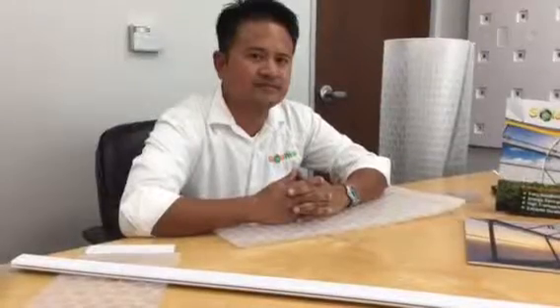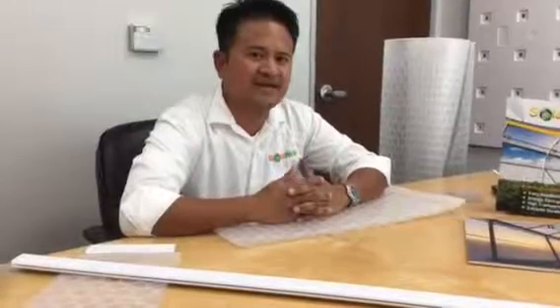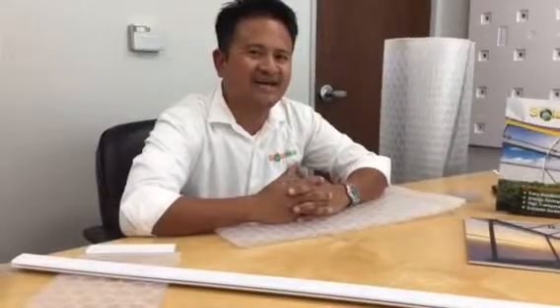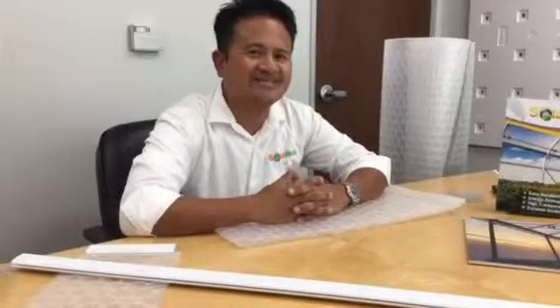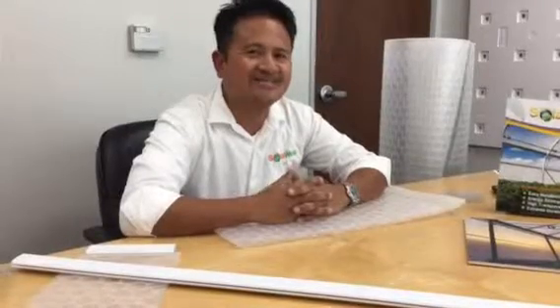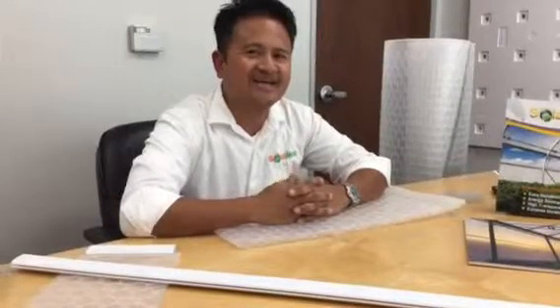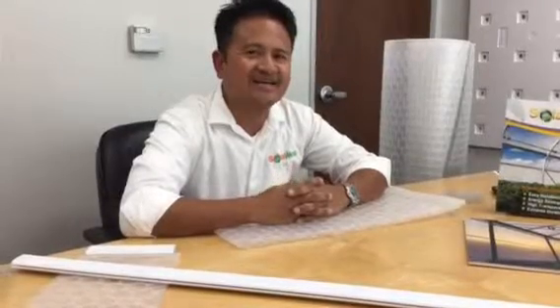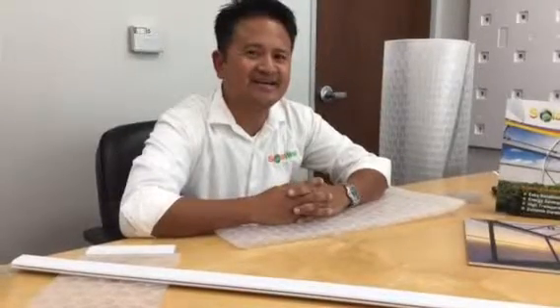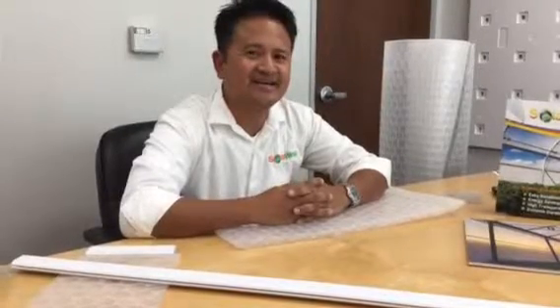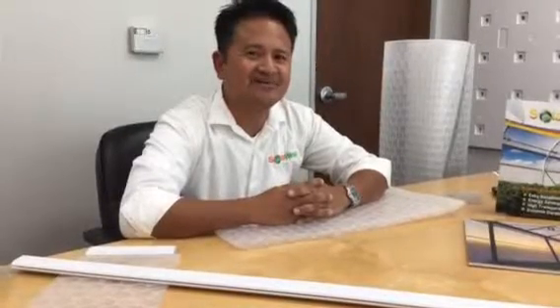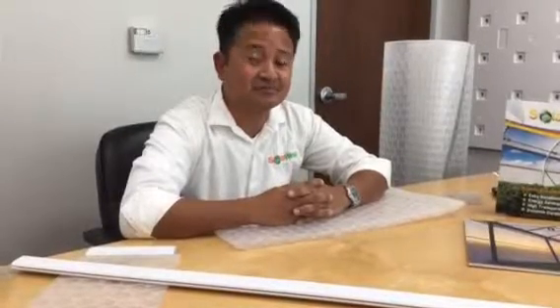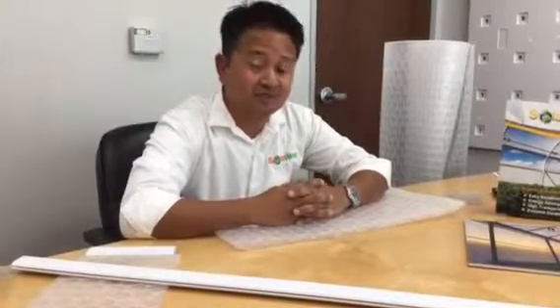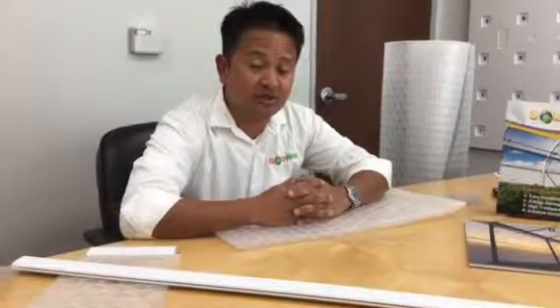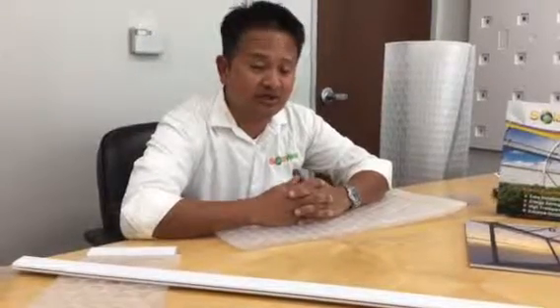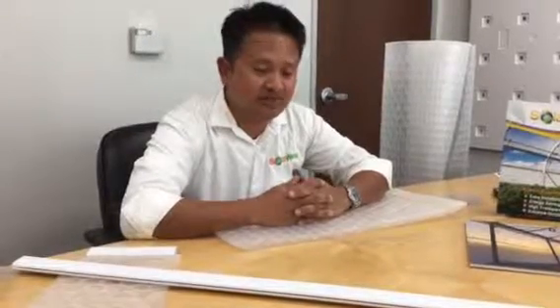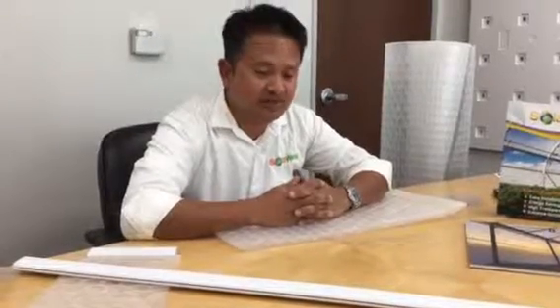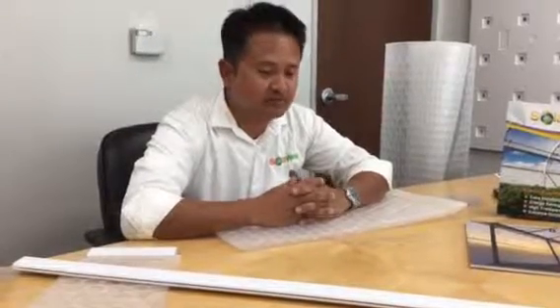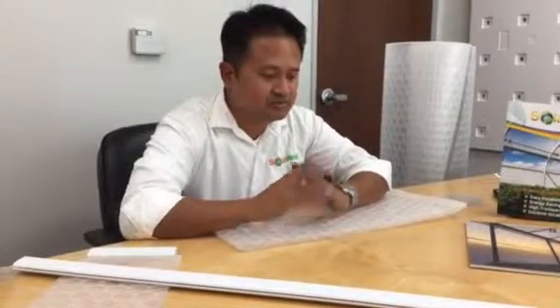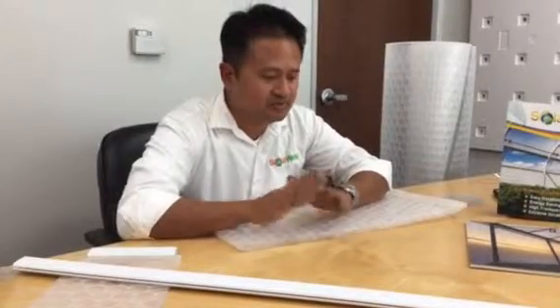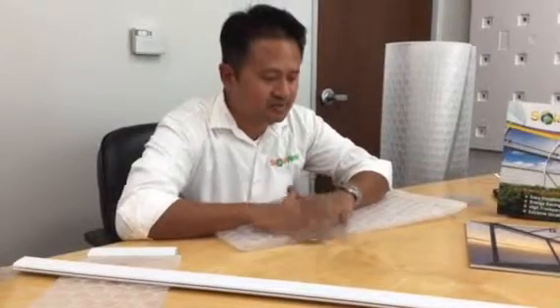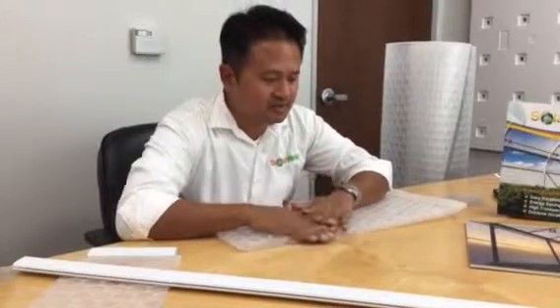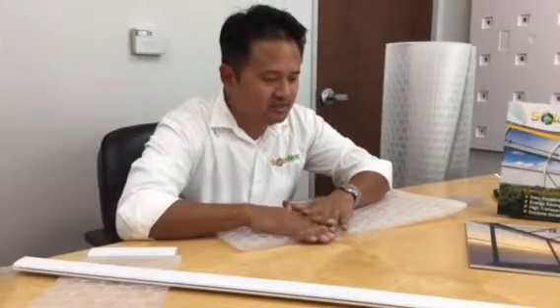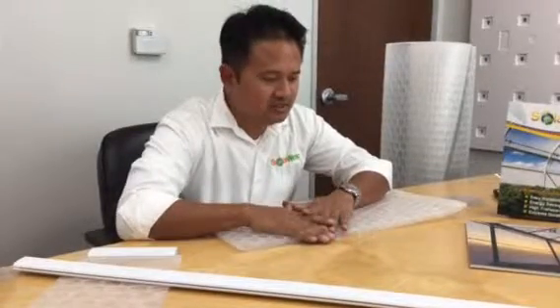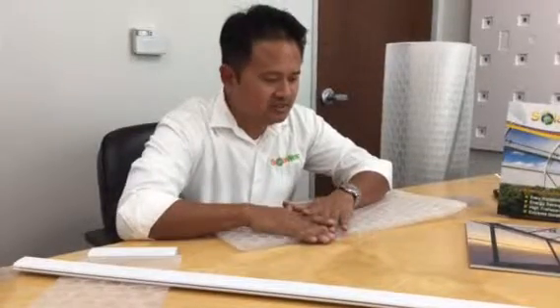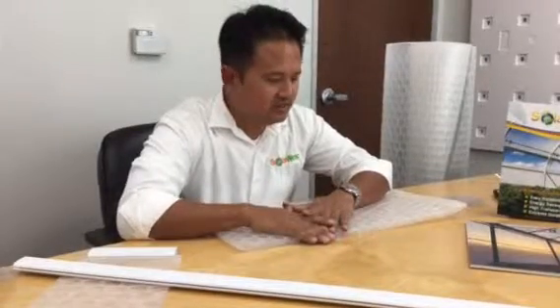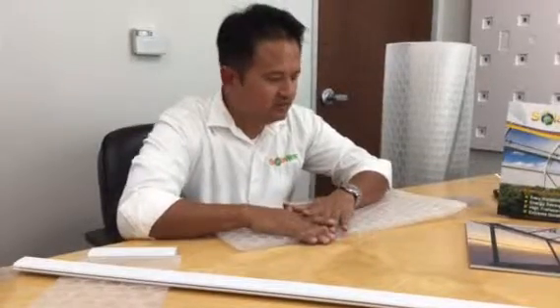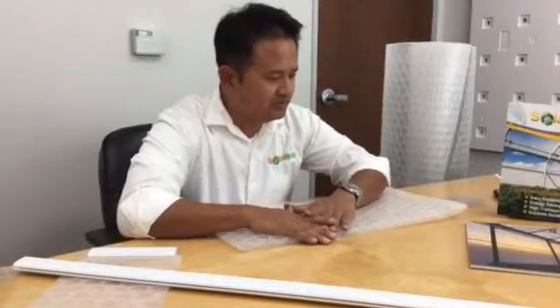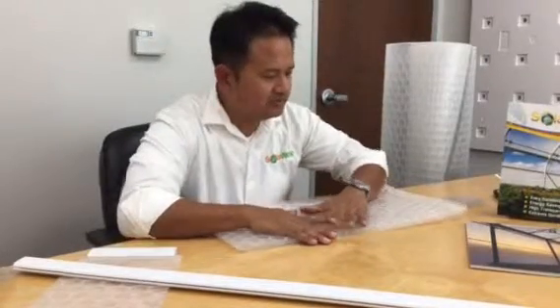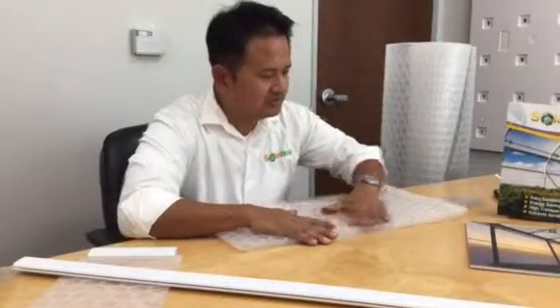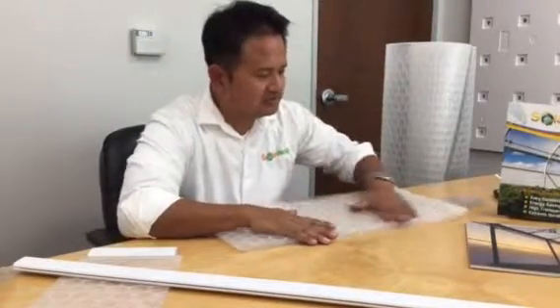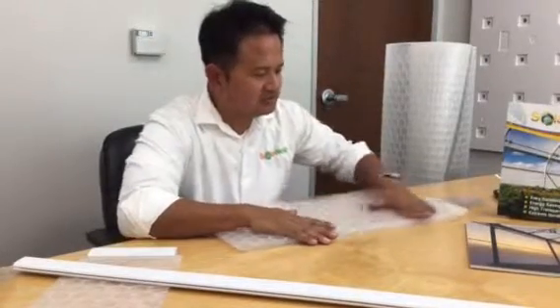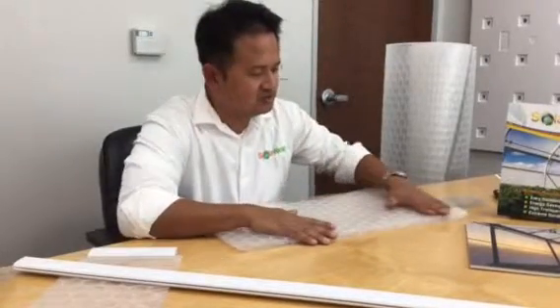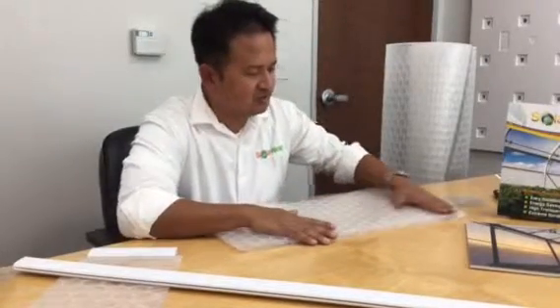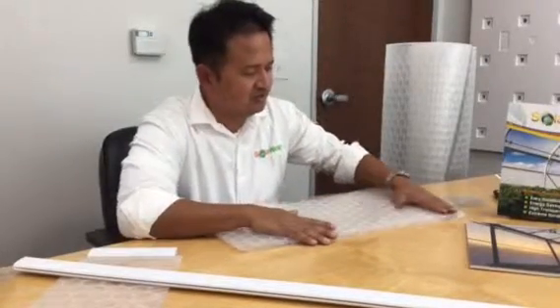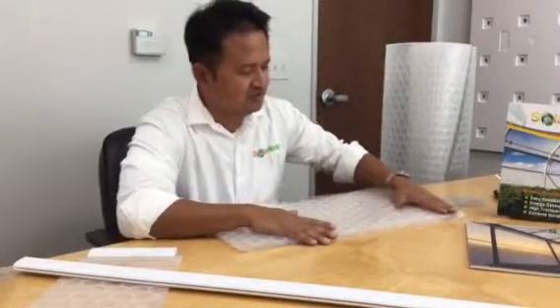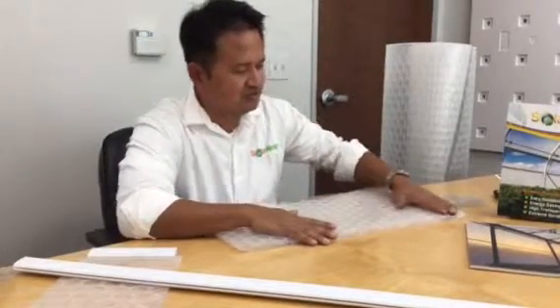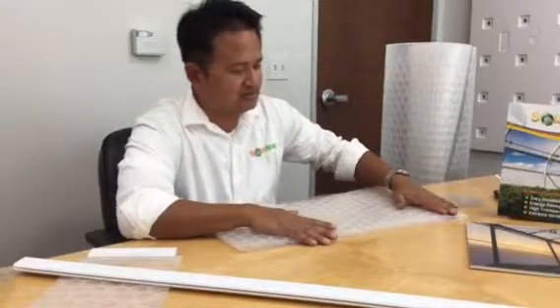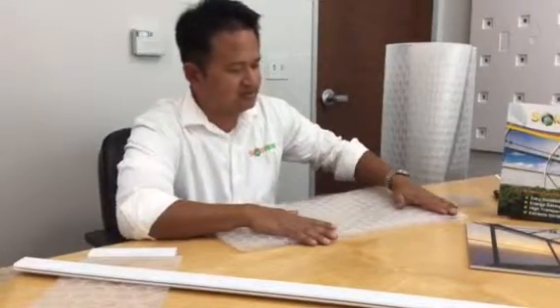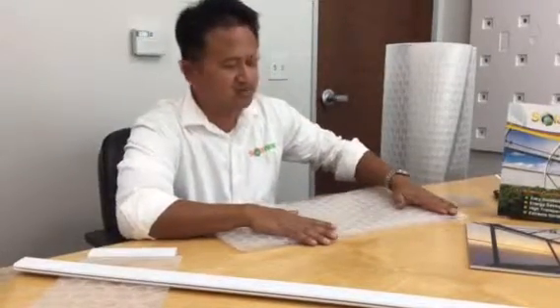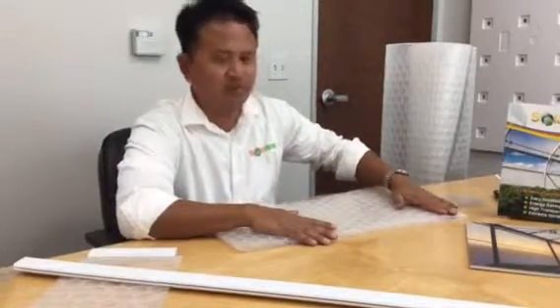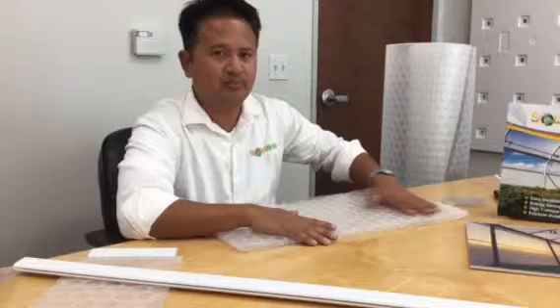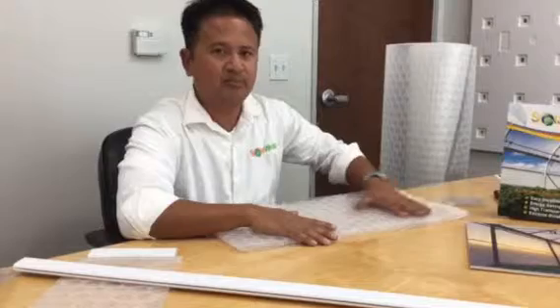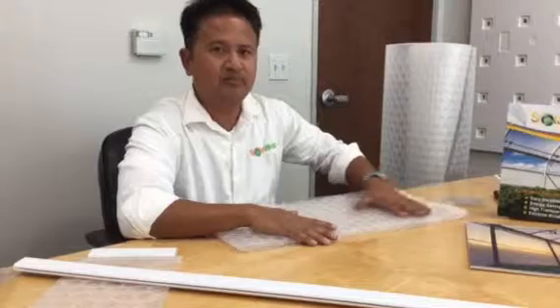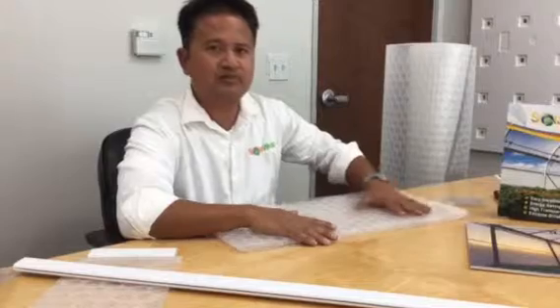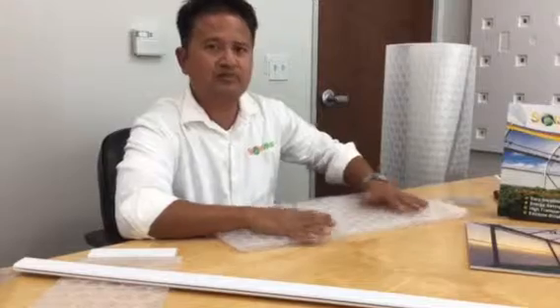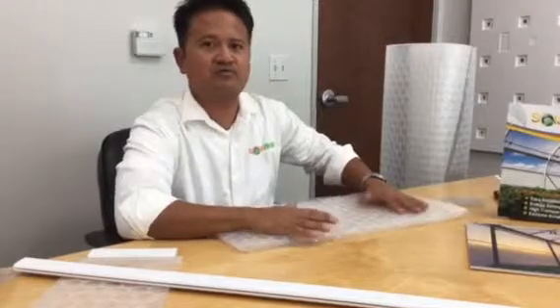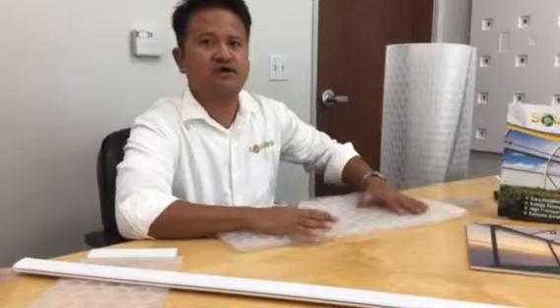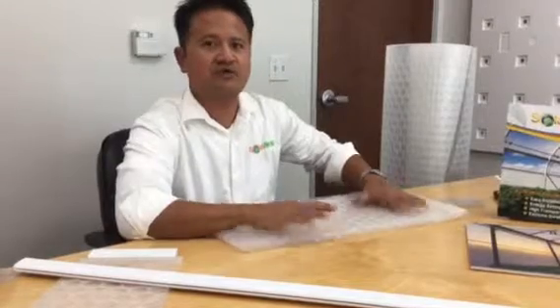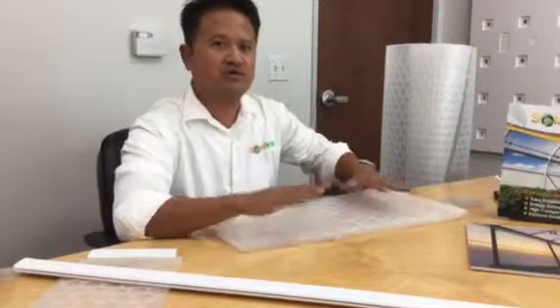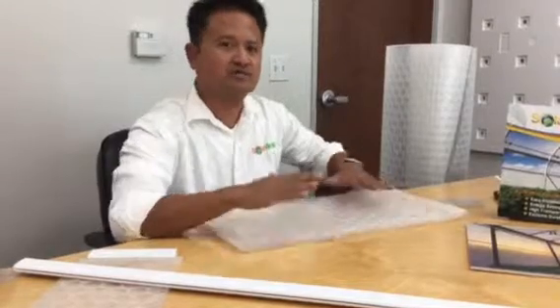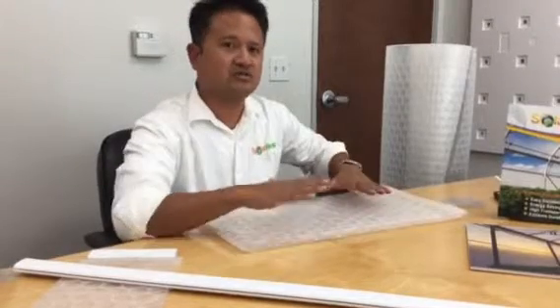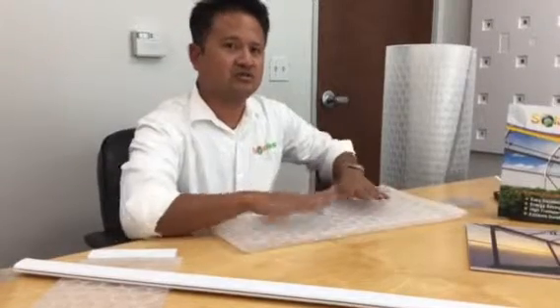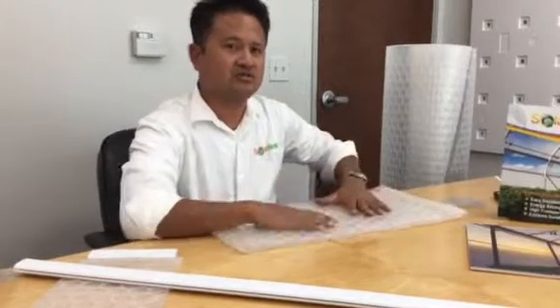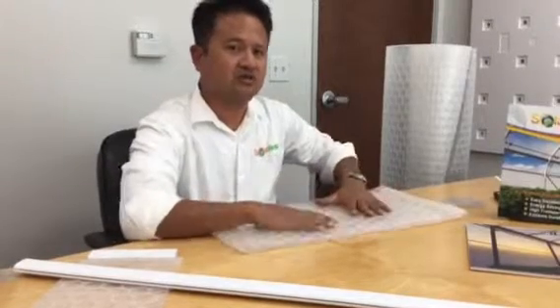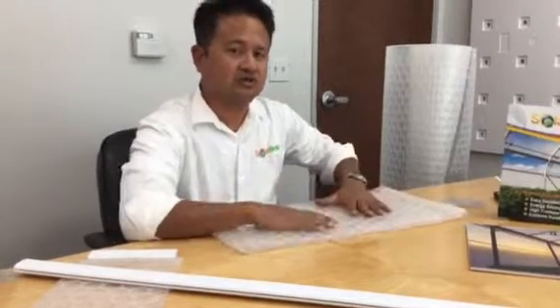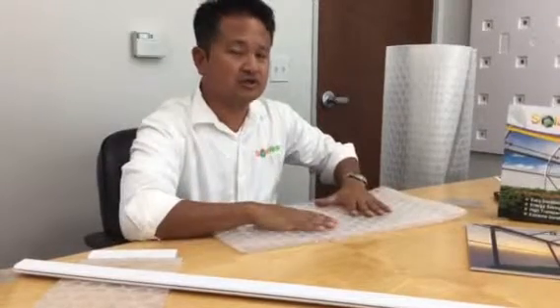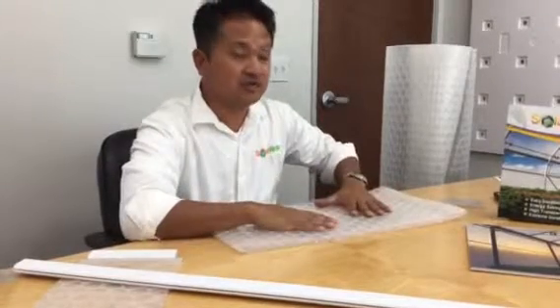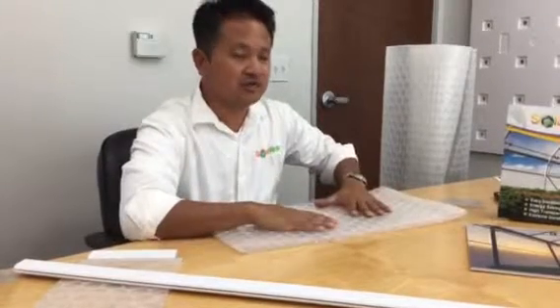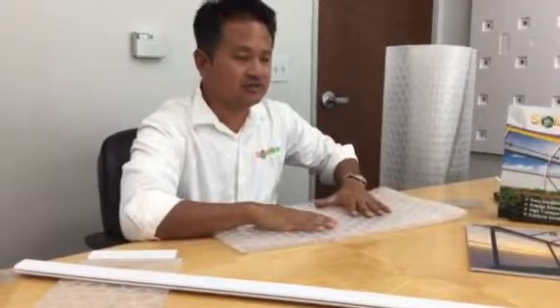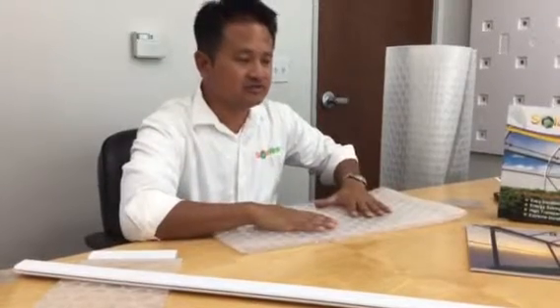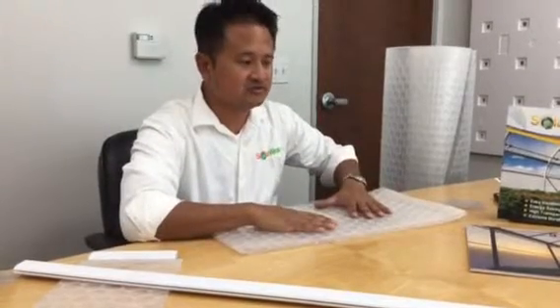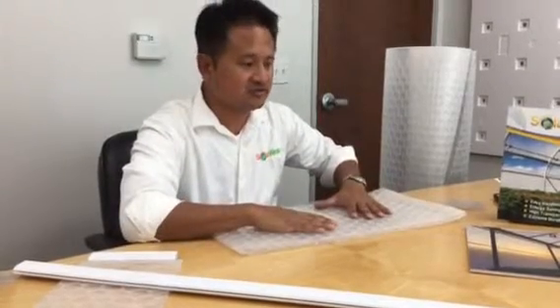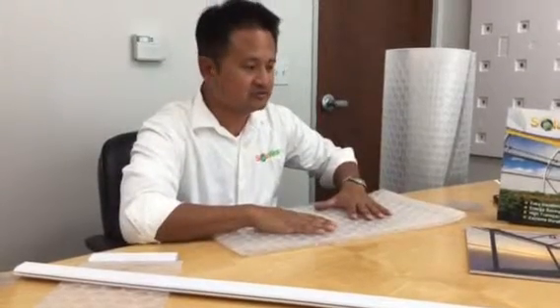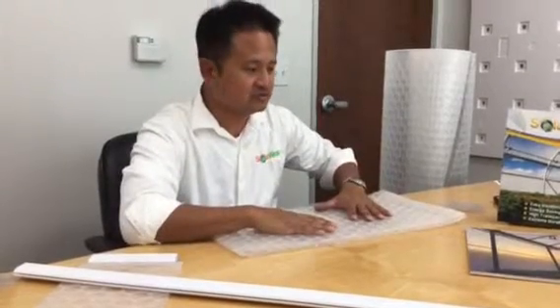Hi, it's Ken again from Solar App Films. Today we want to talk to you about the proper way to do evaluation on your greenhouse films.